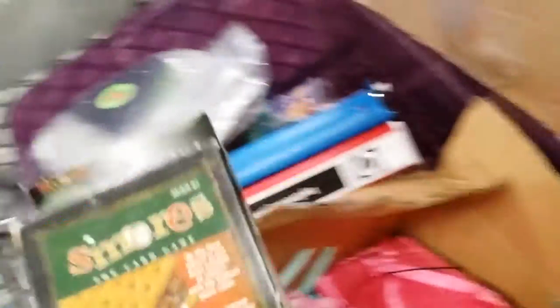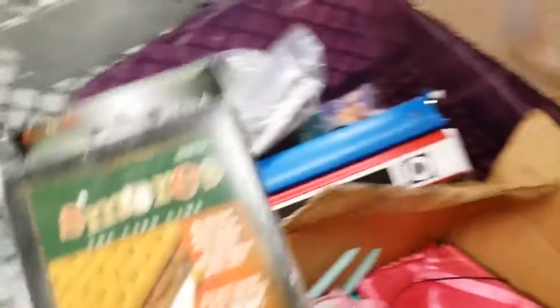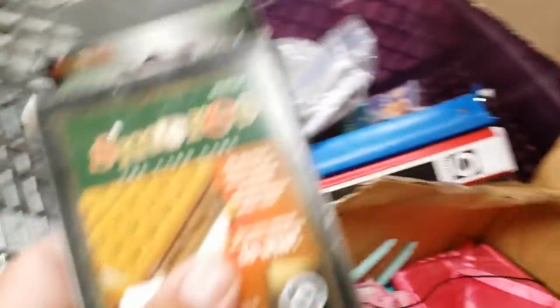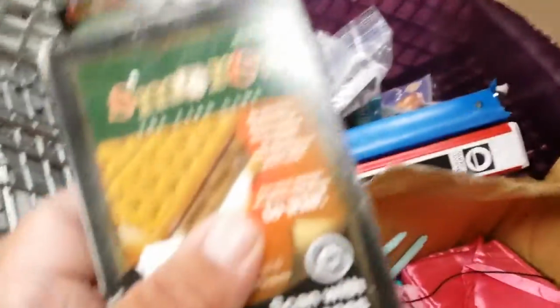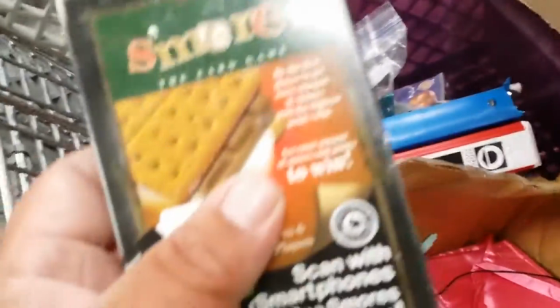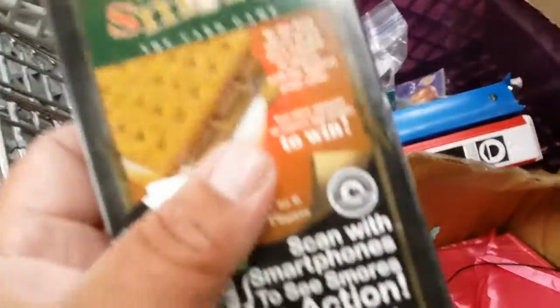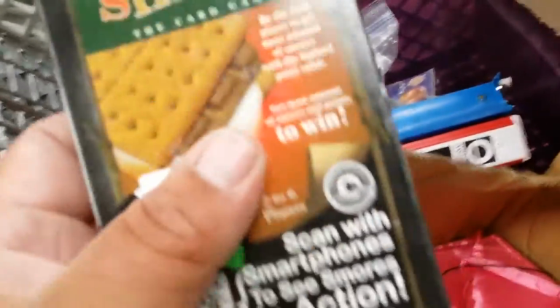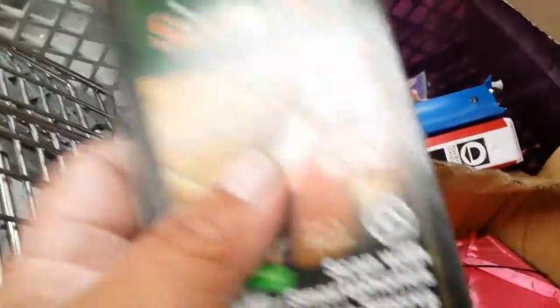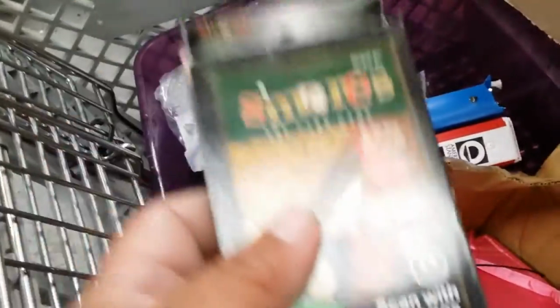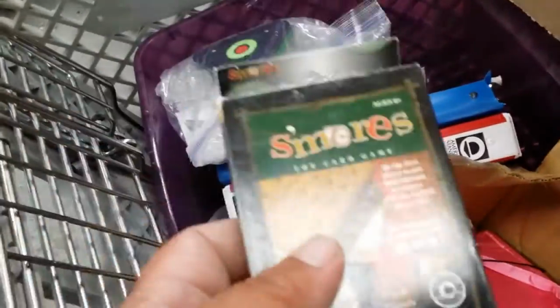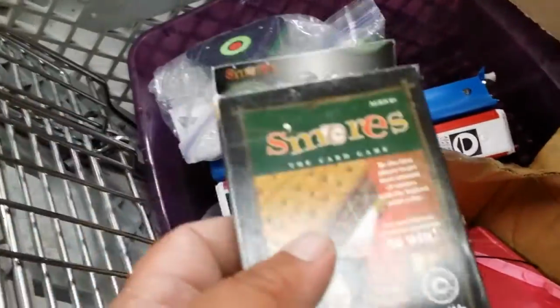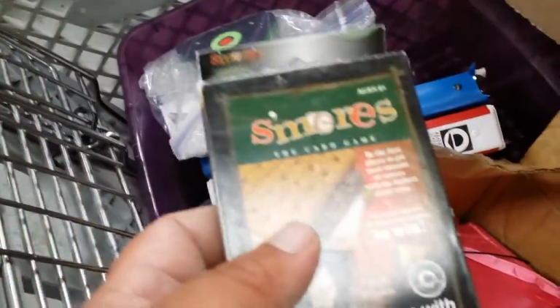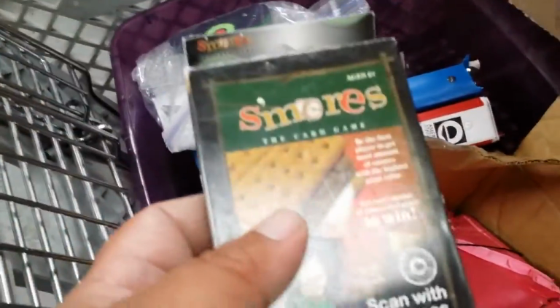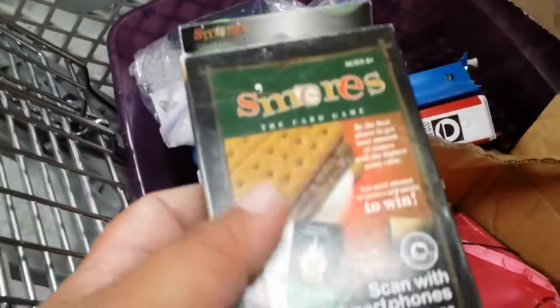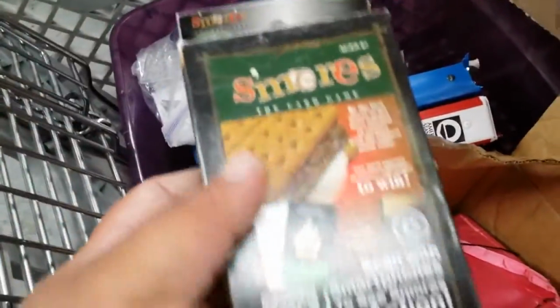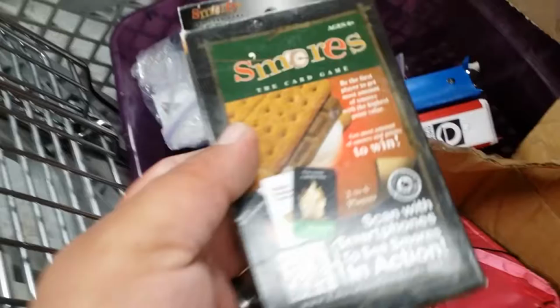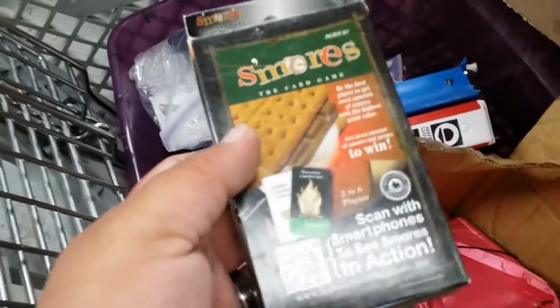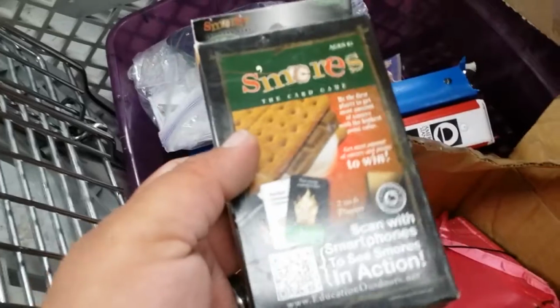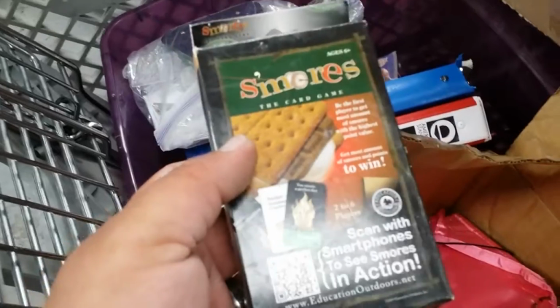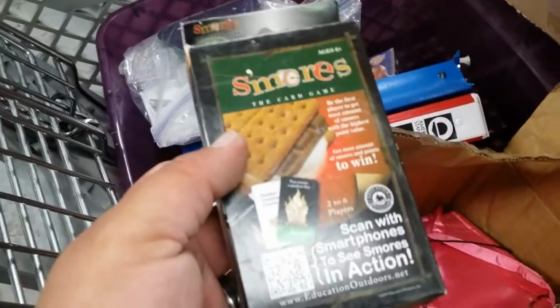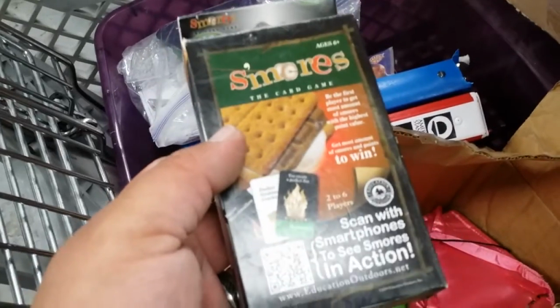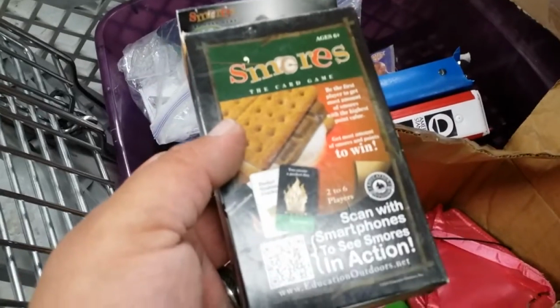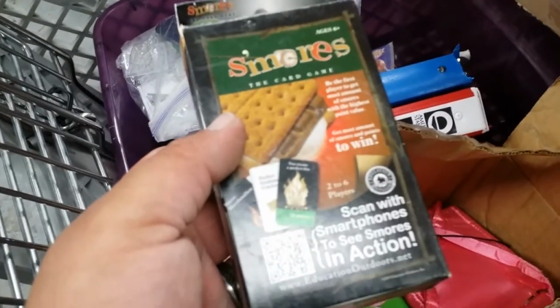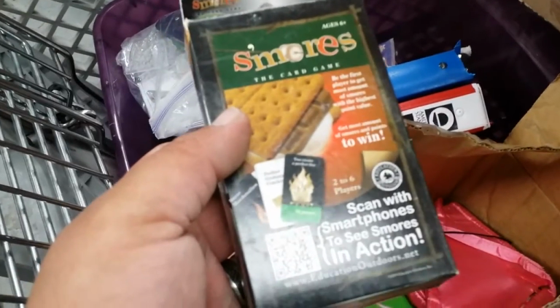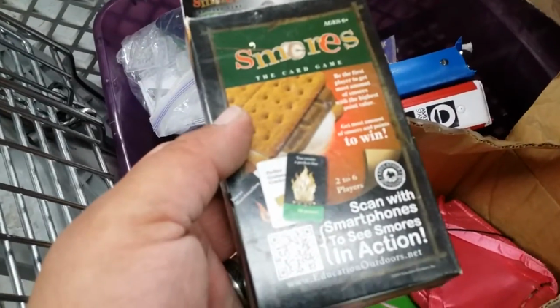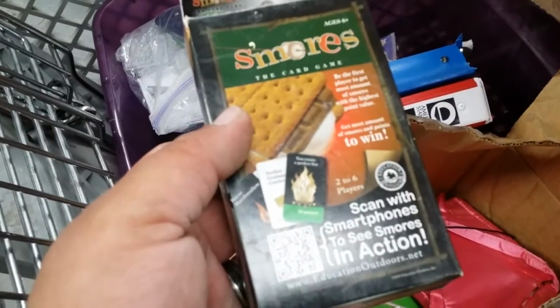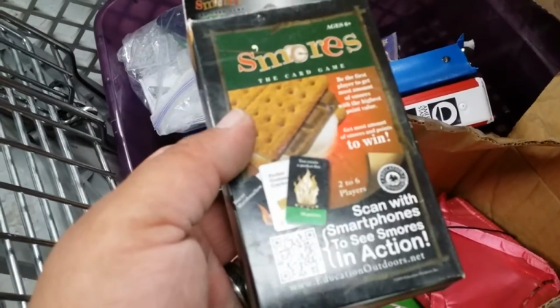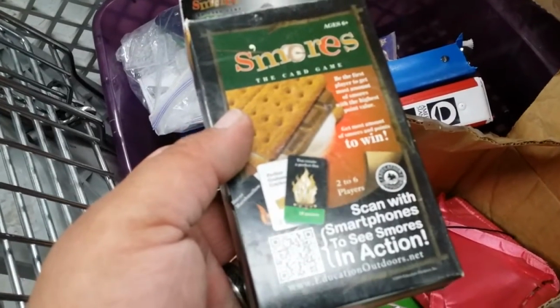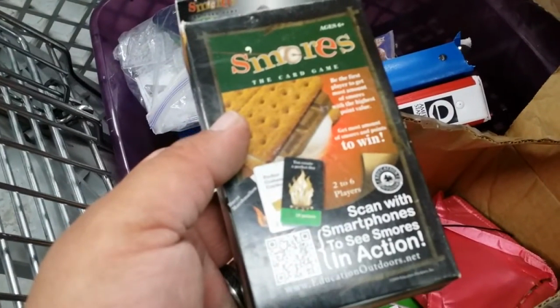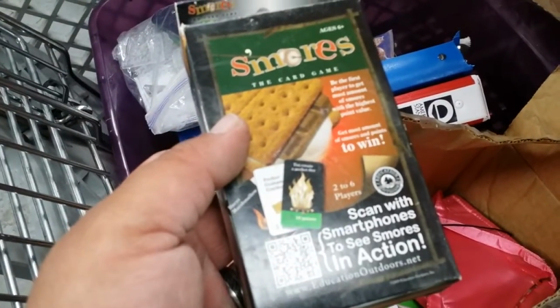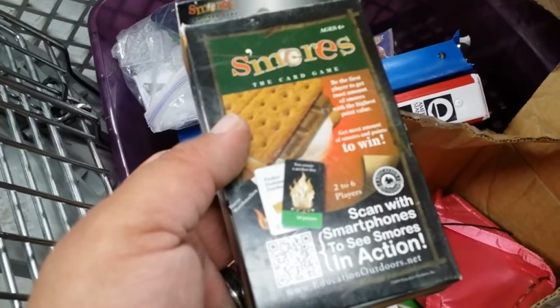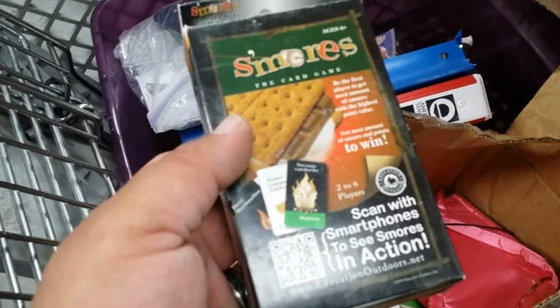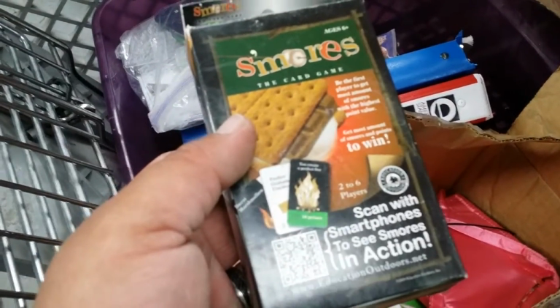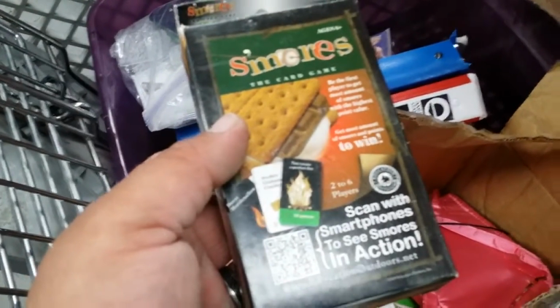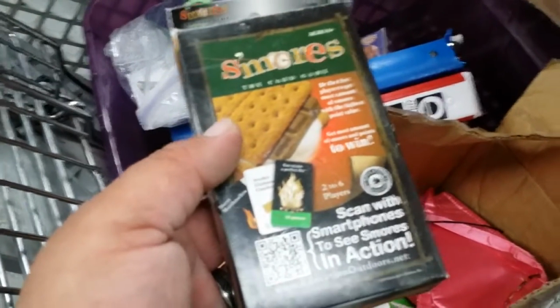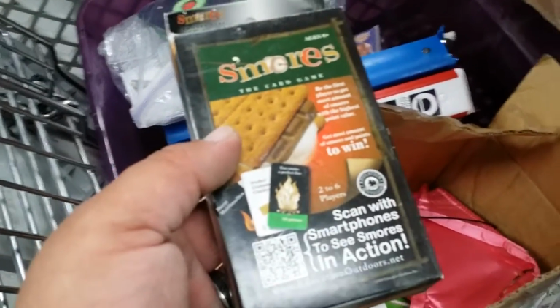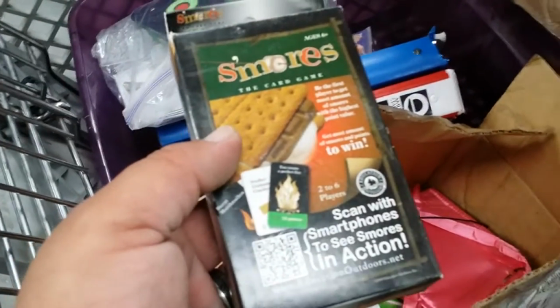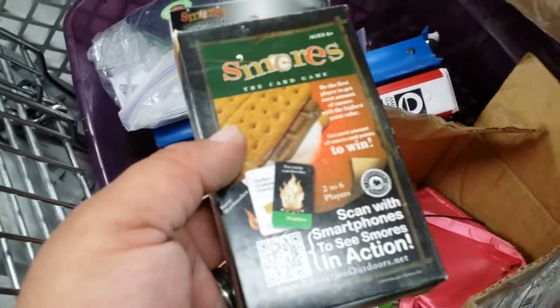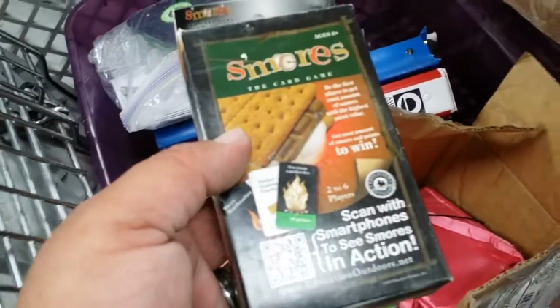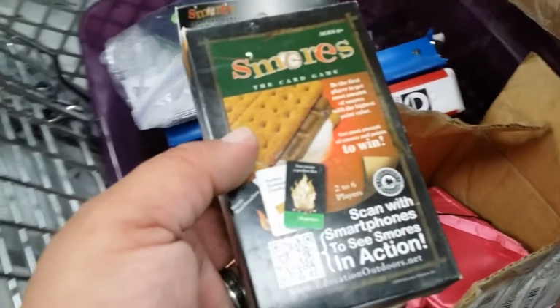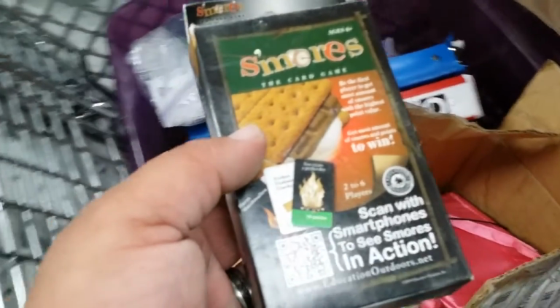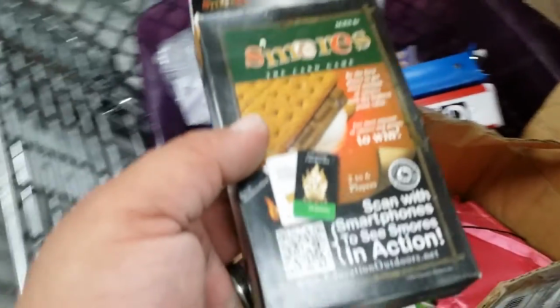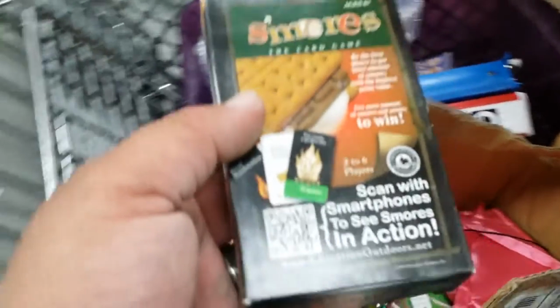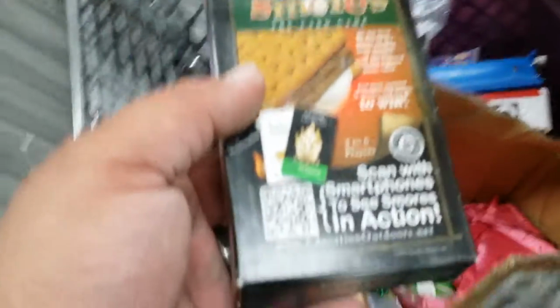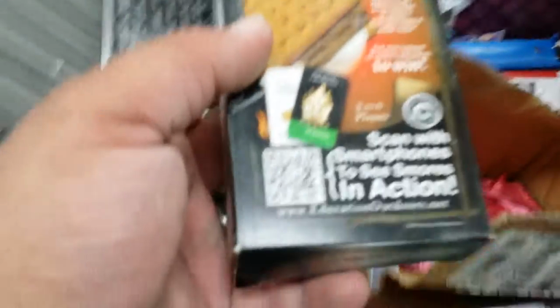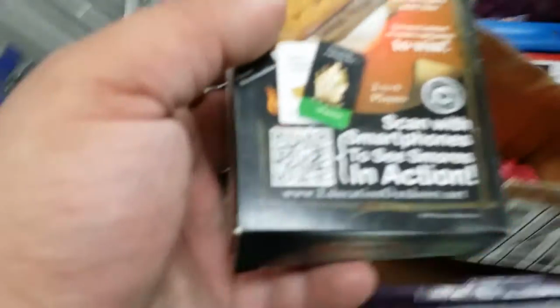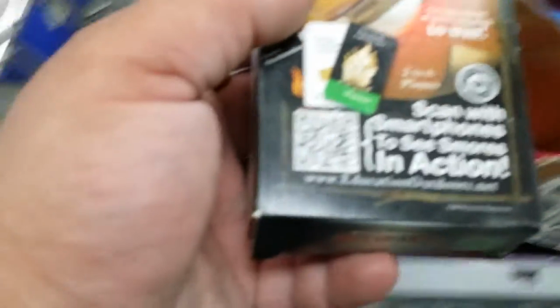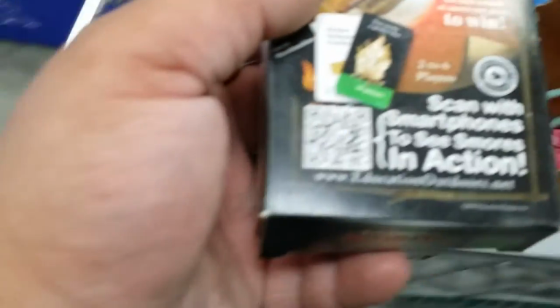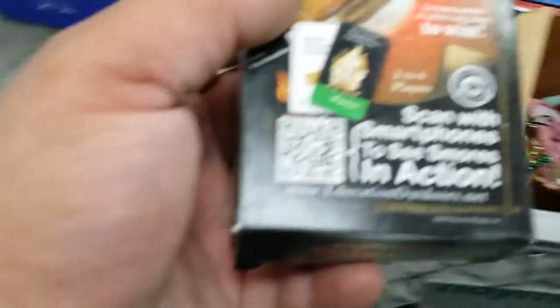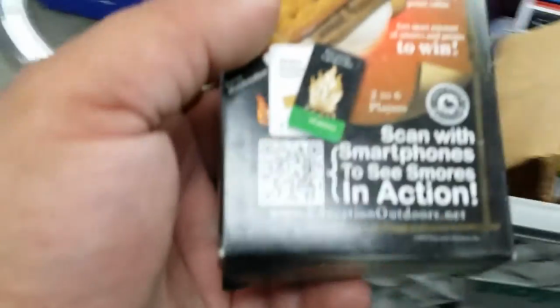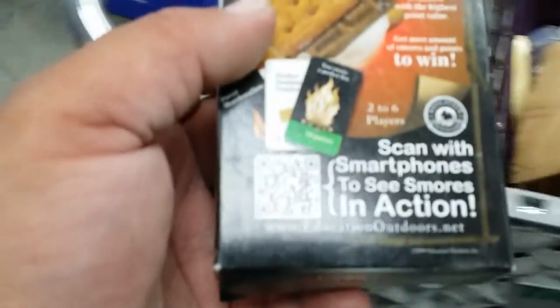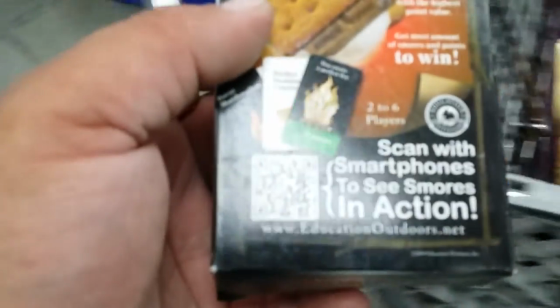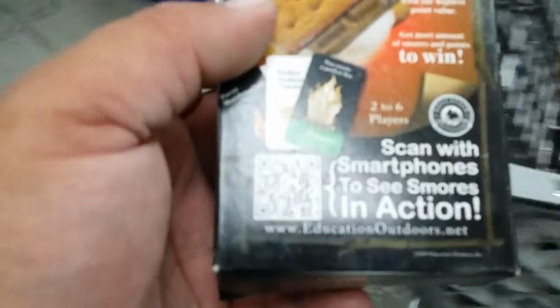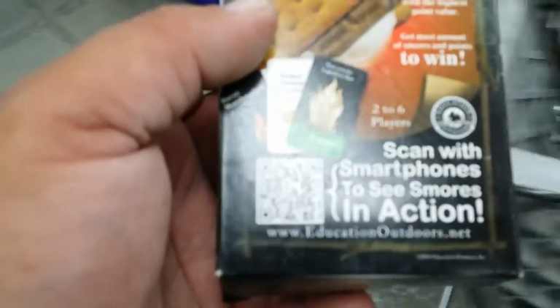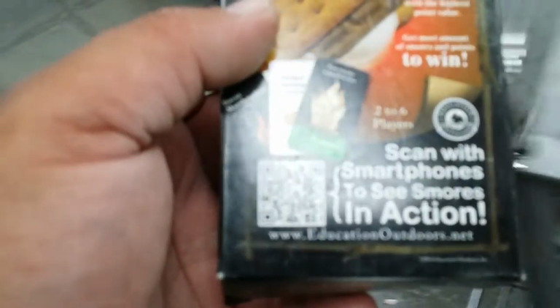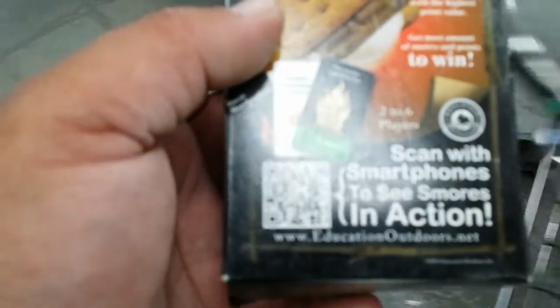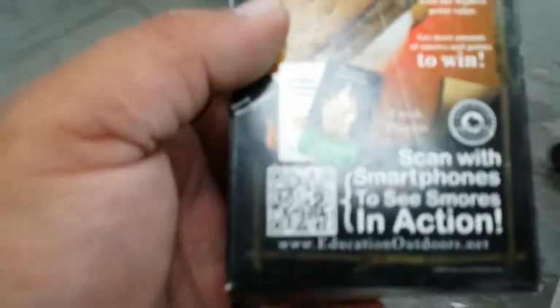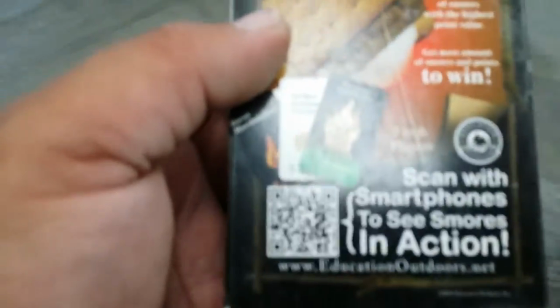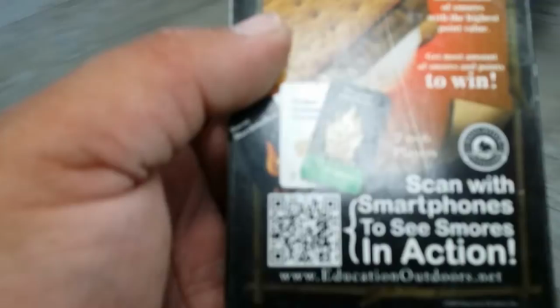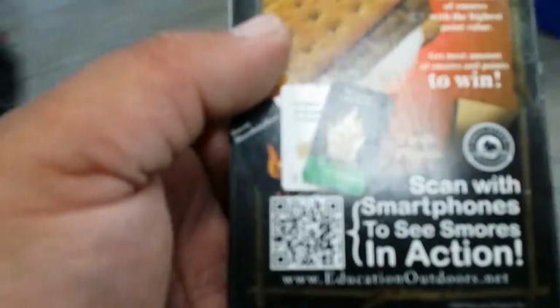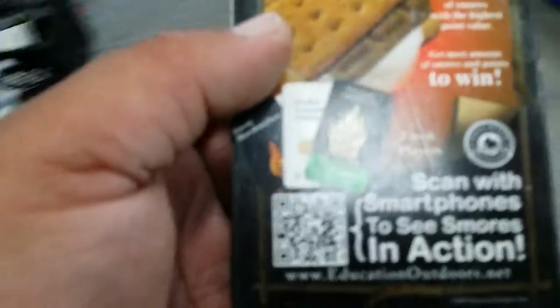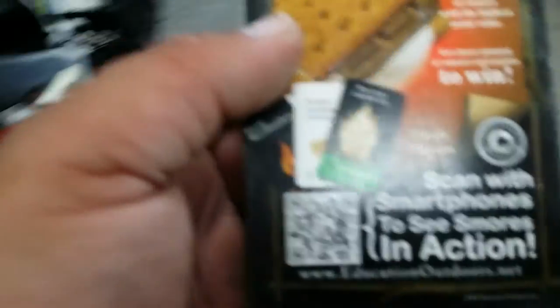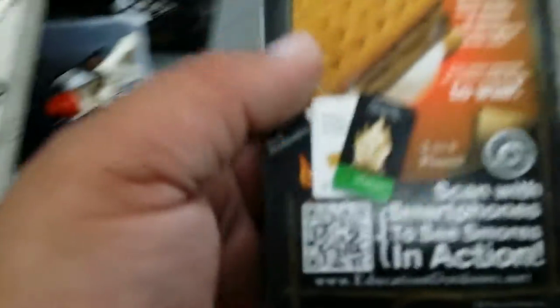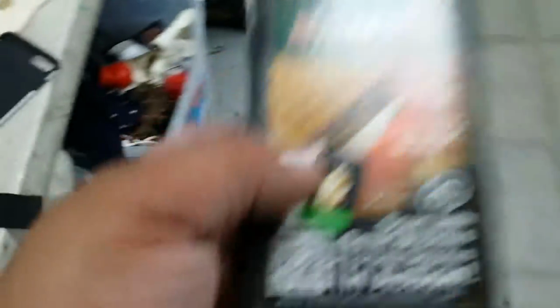S'mores the card game. Okay, that's just stupid. Scan with your smartphone to see s'mores in action. S'mores in action.